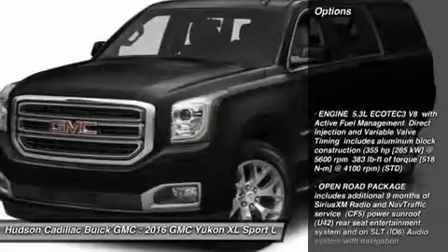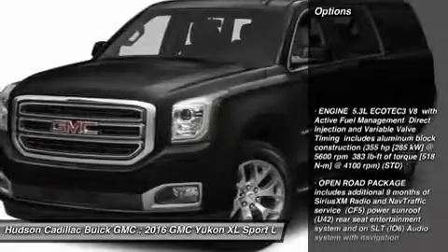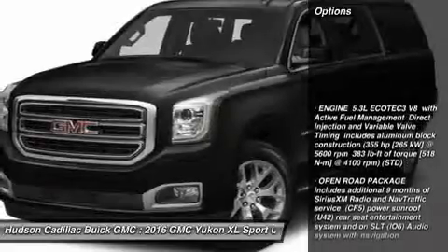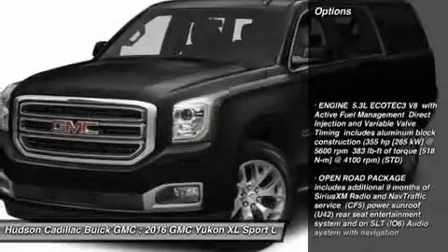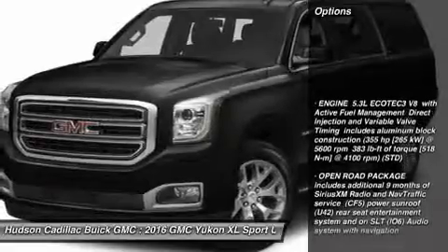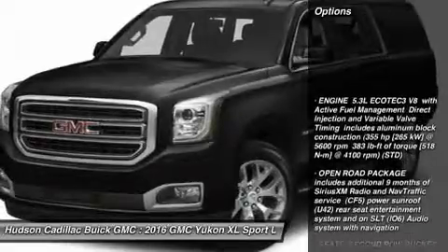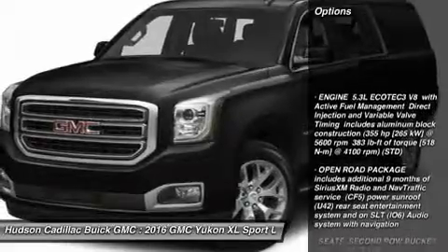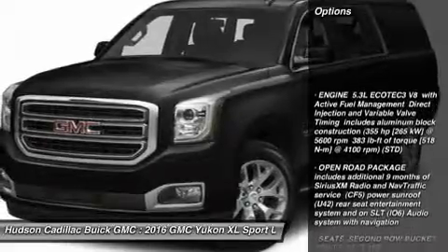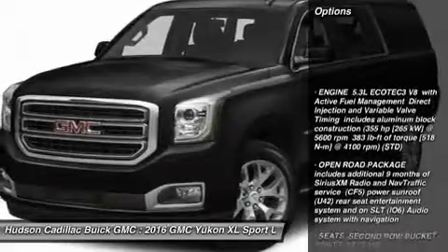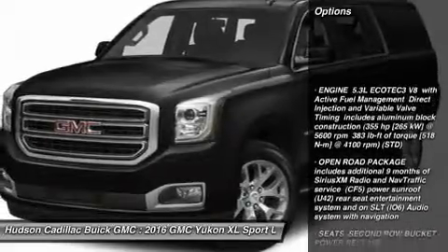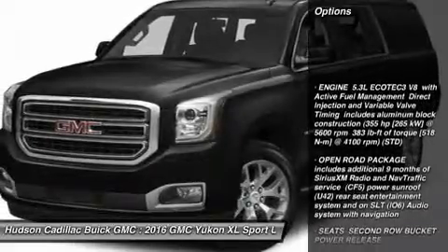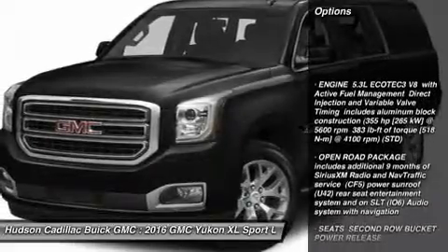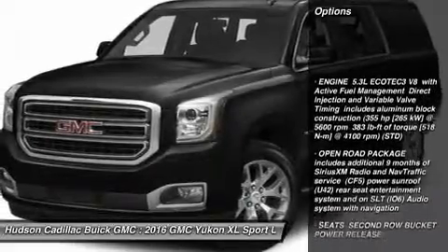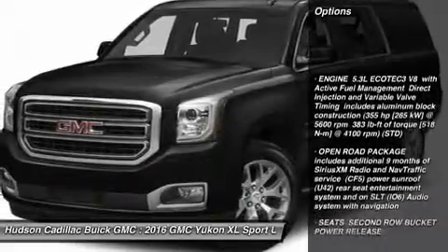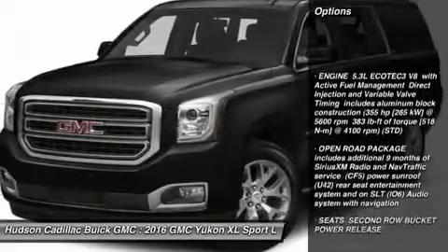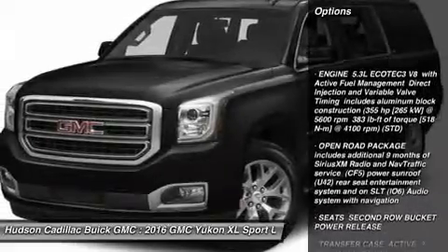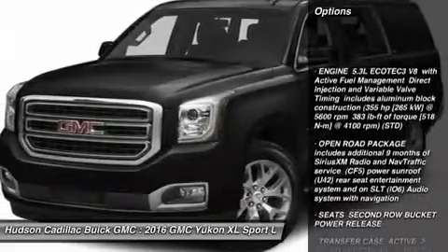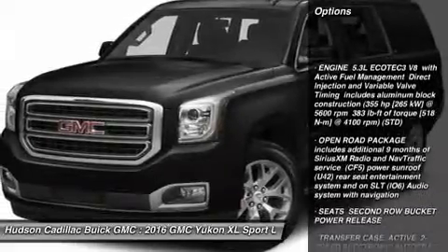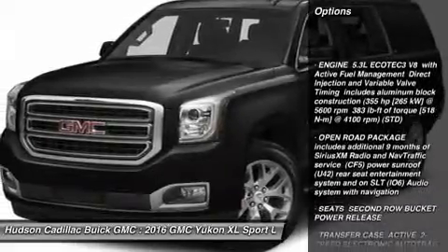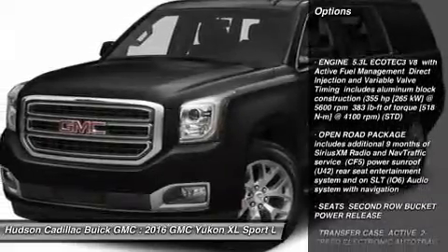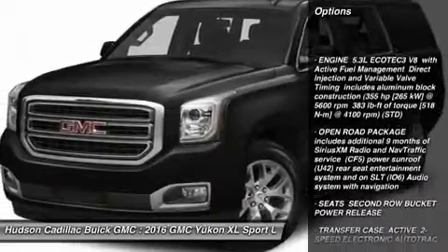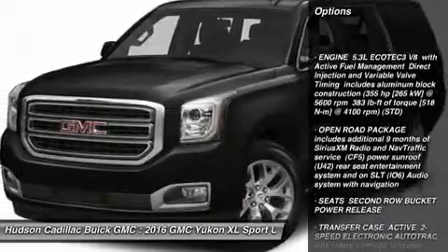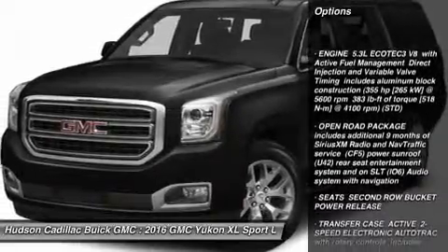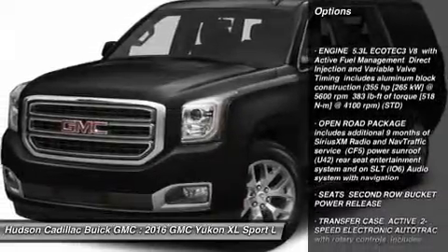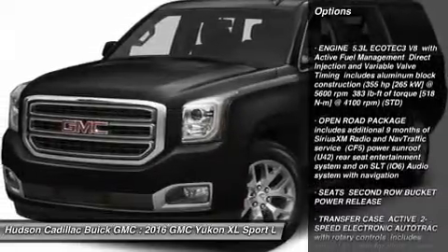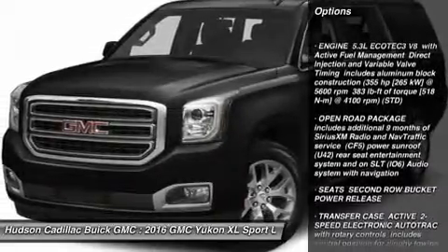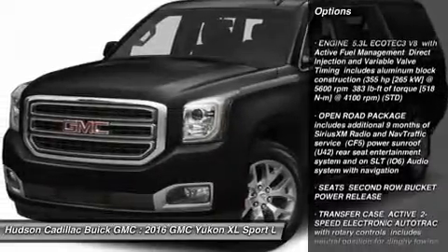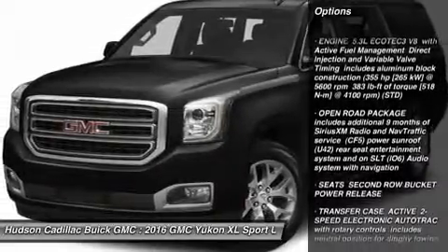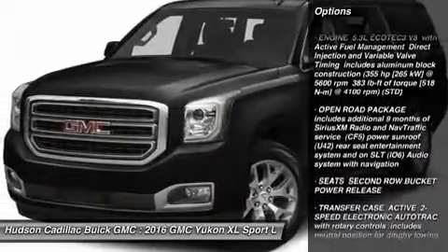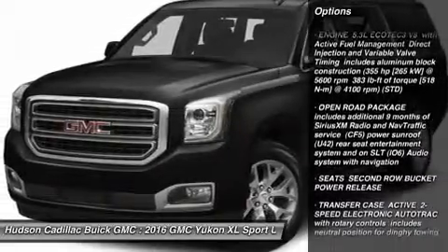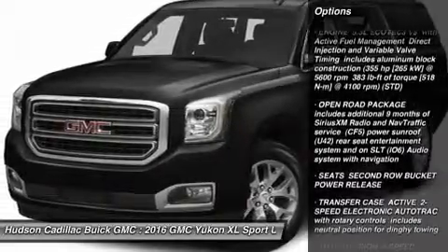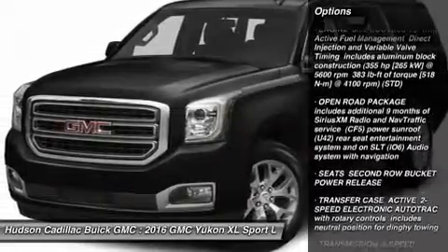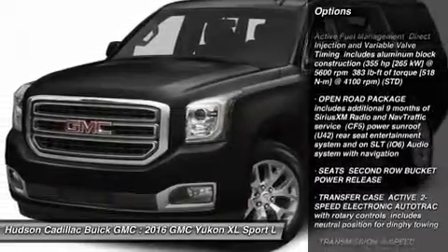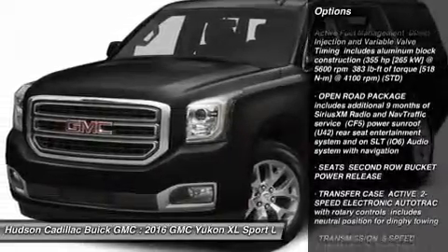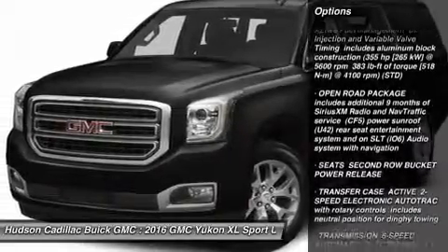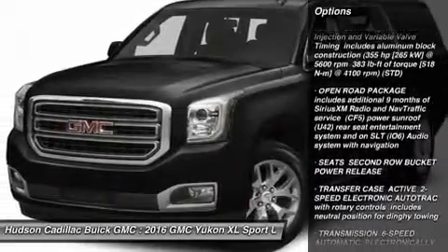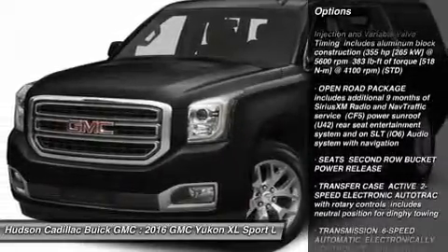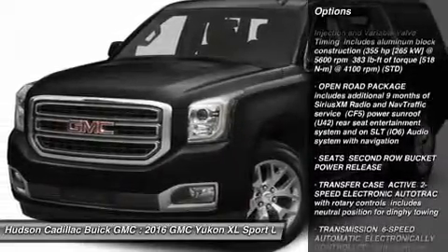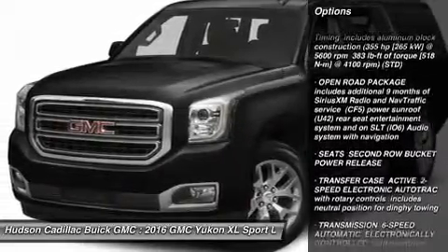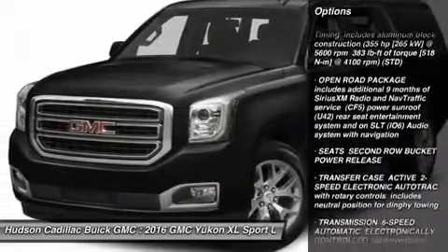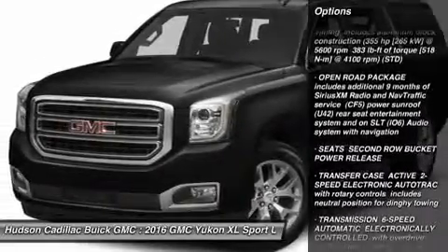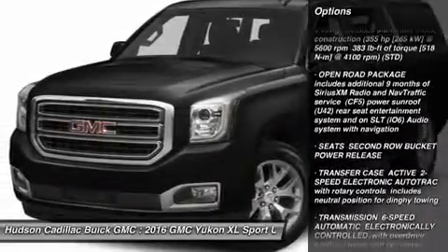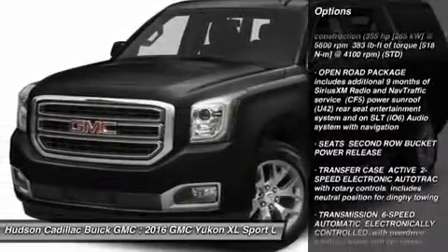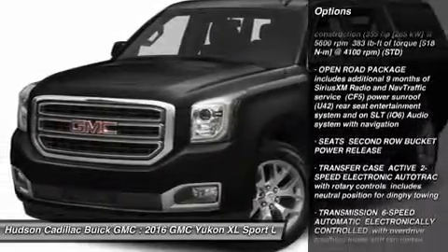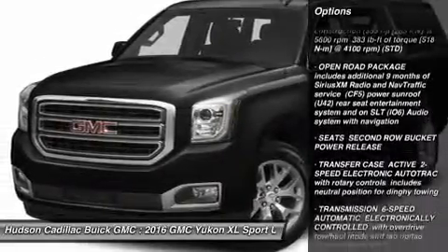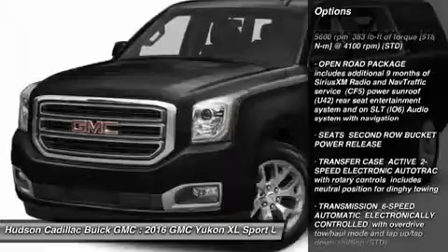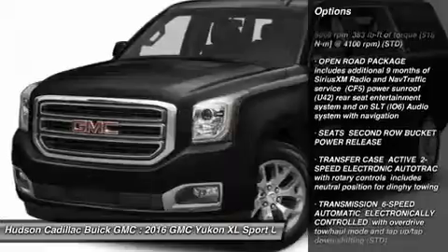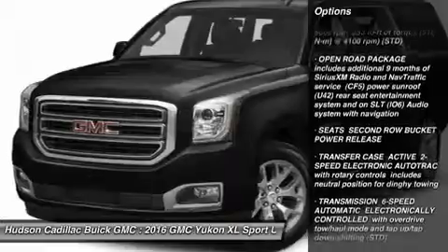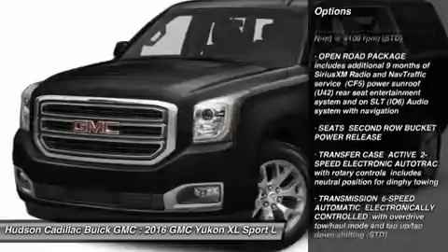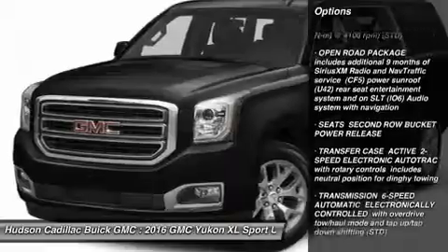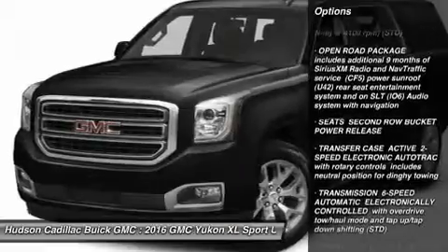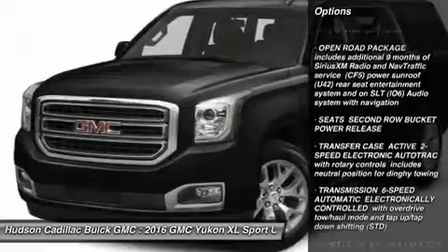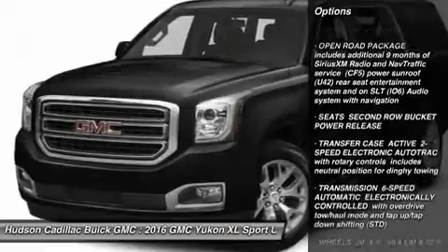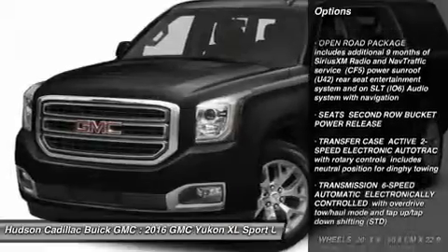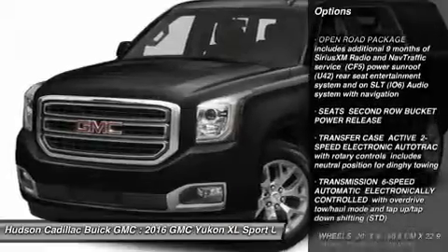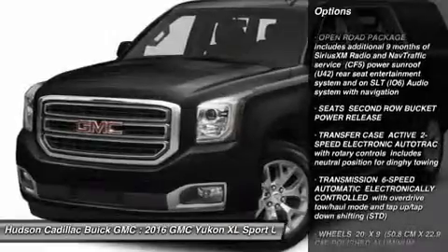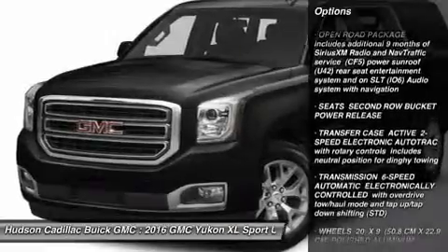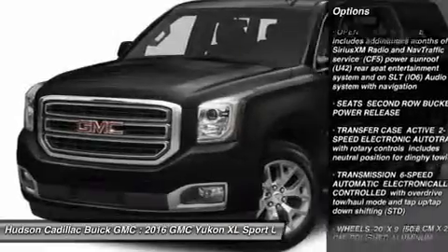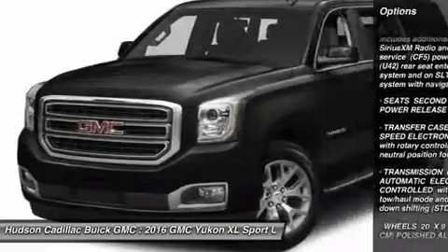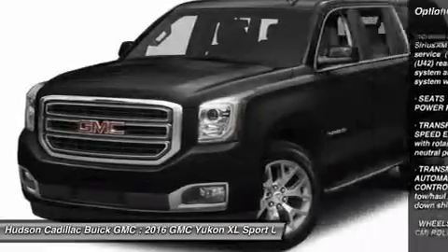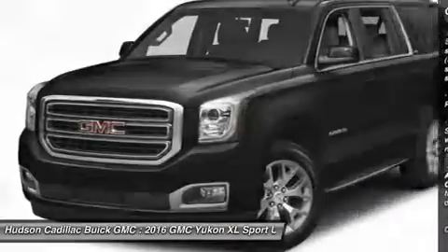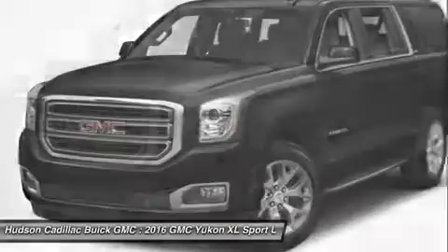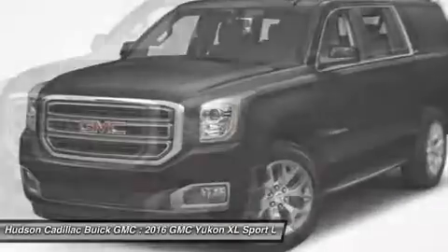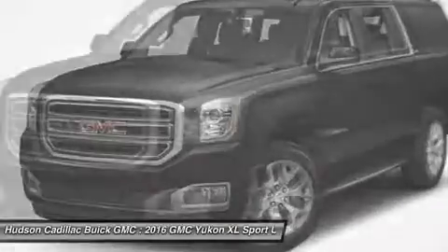Lane departure warning, tow hitch, power lift gate, power passenger seat, Bluetooth, power steering.